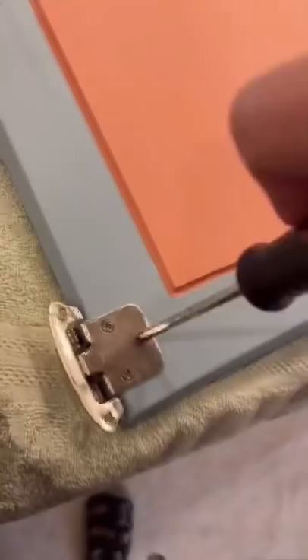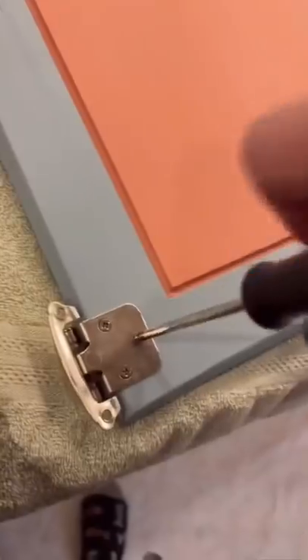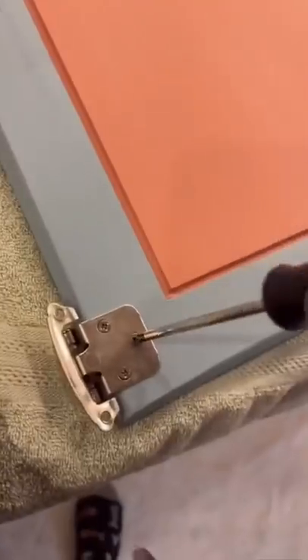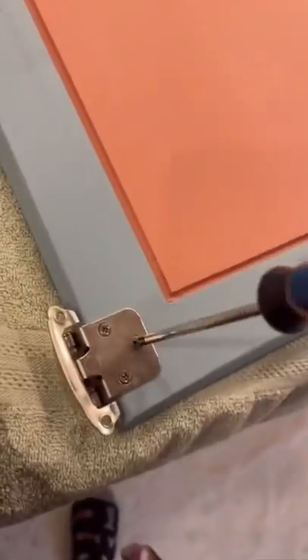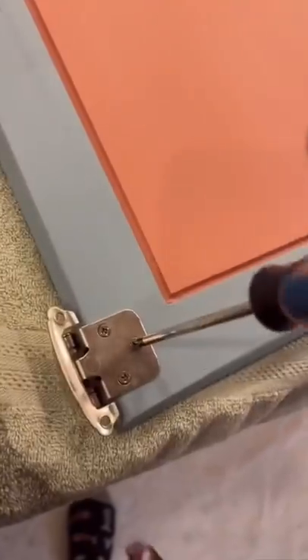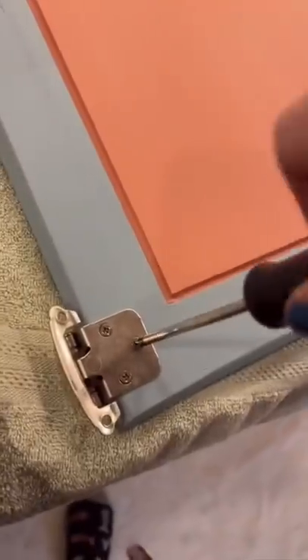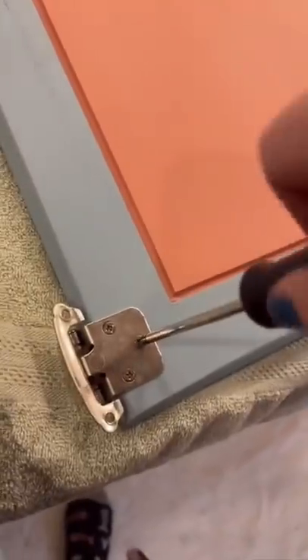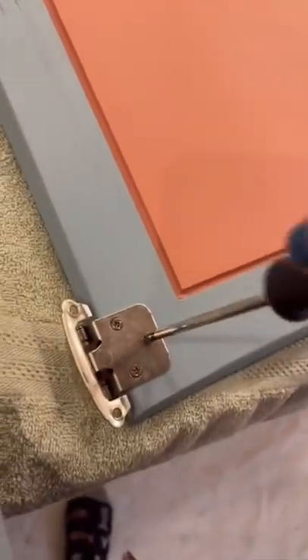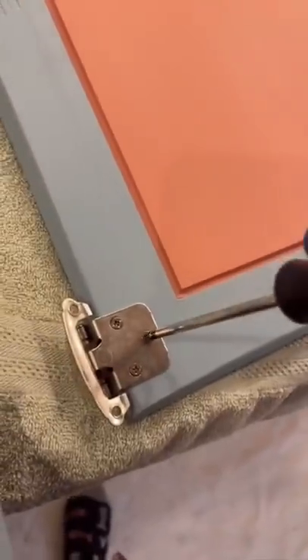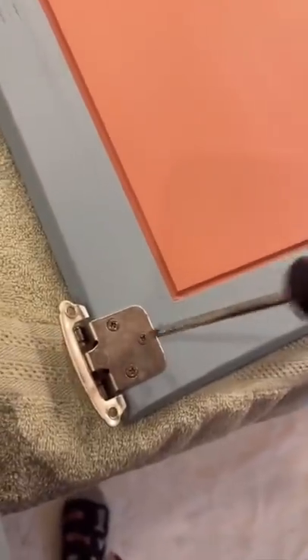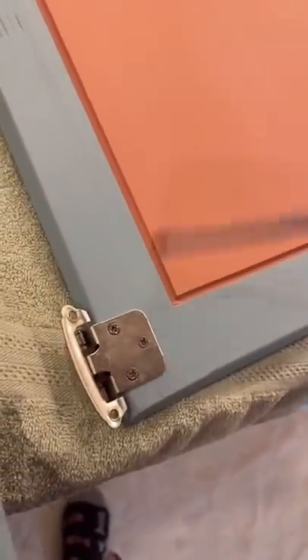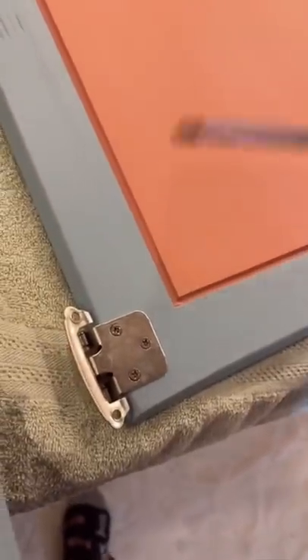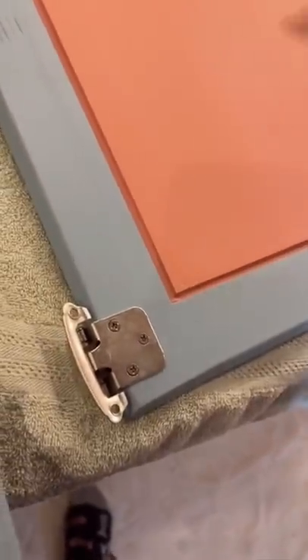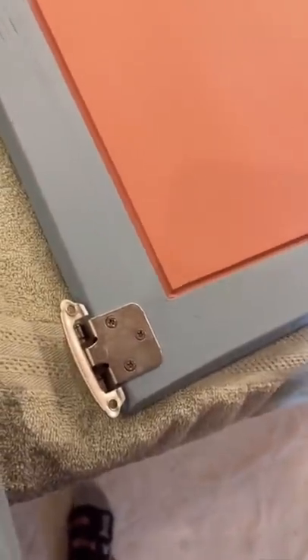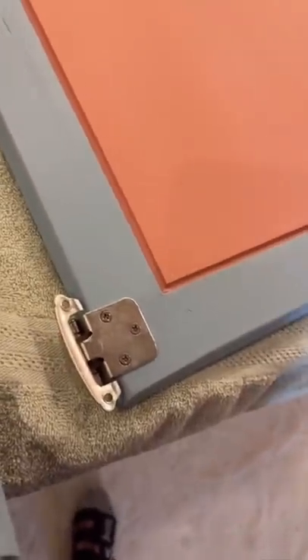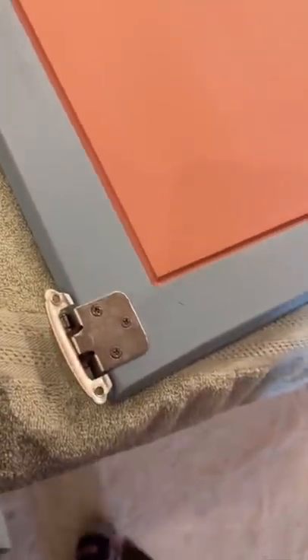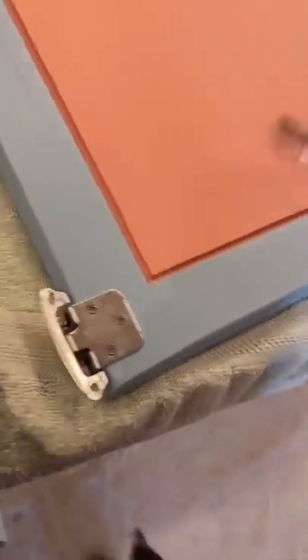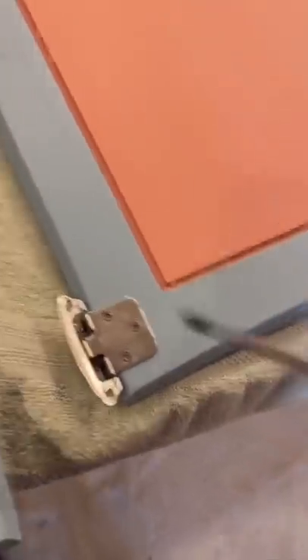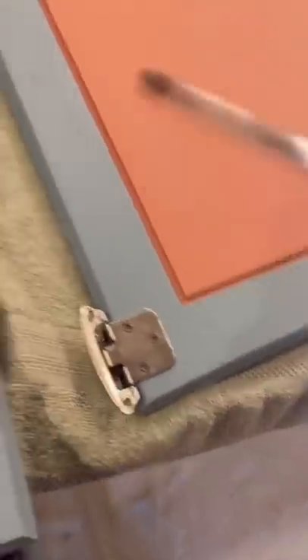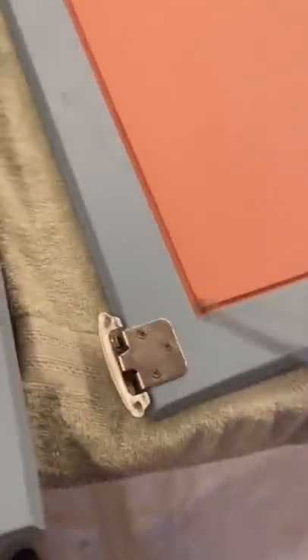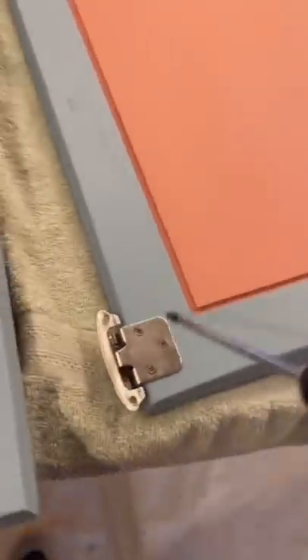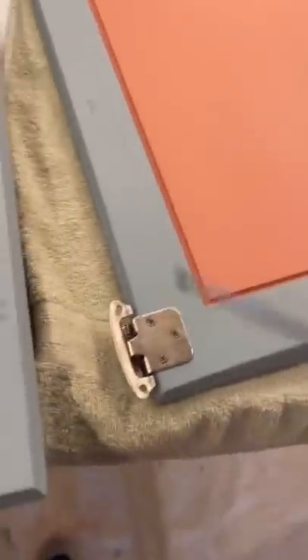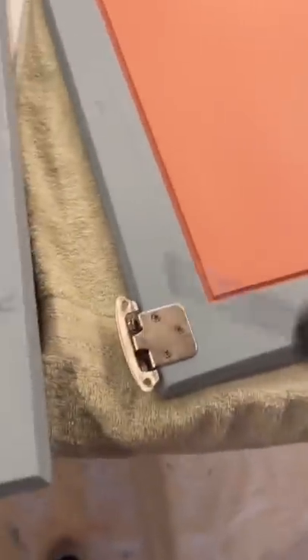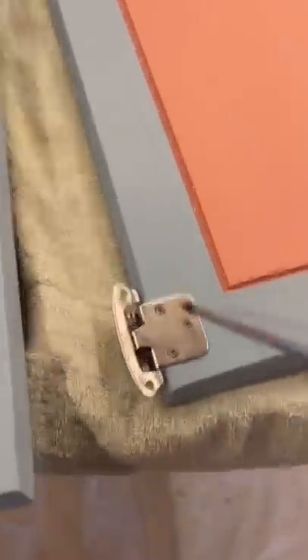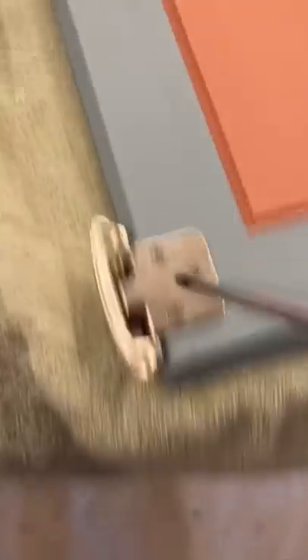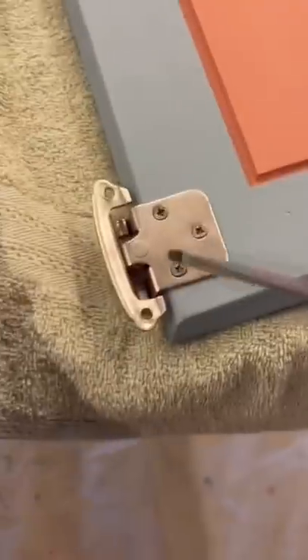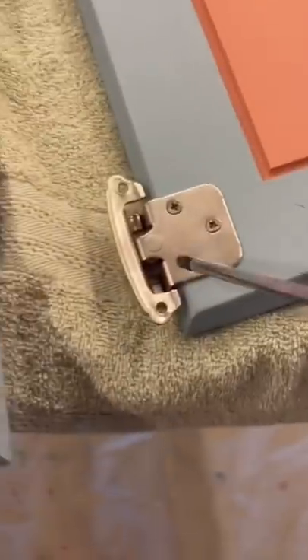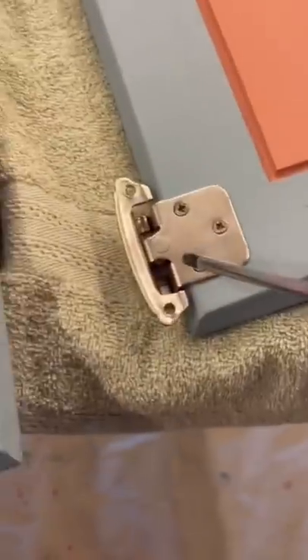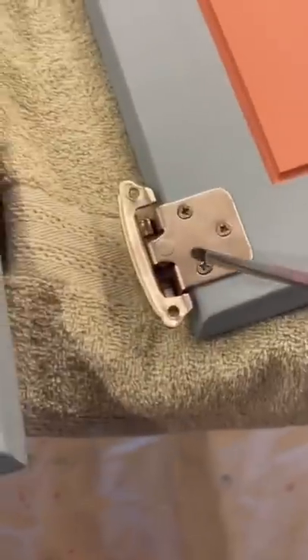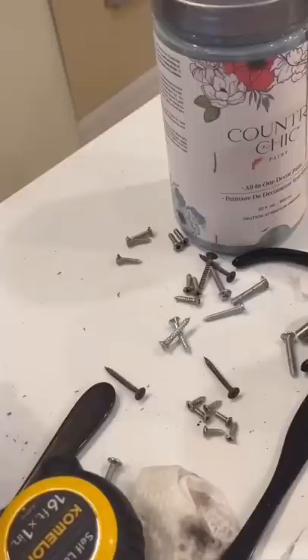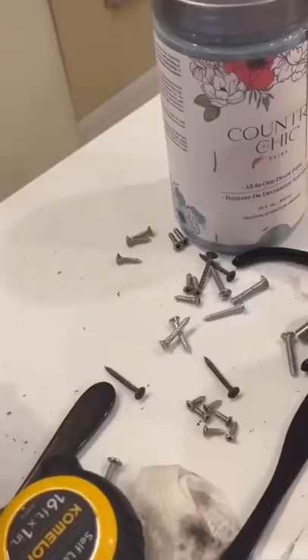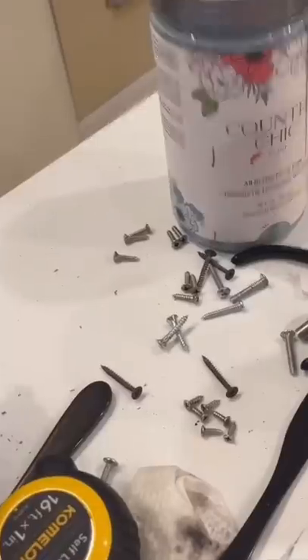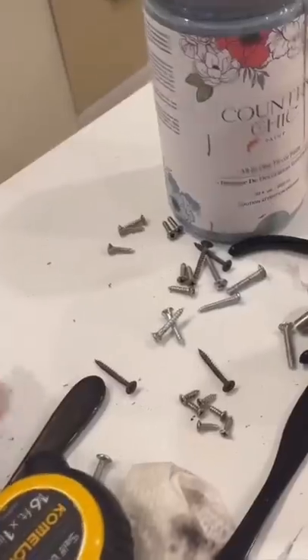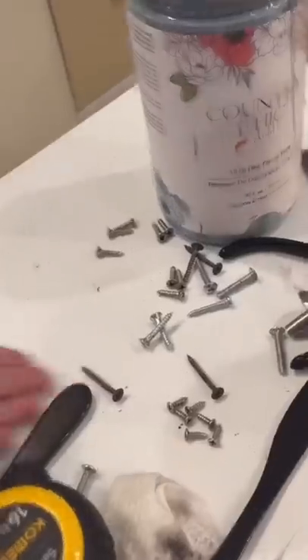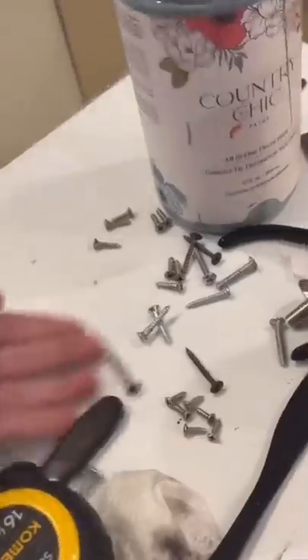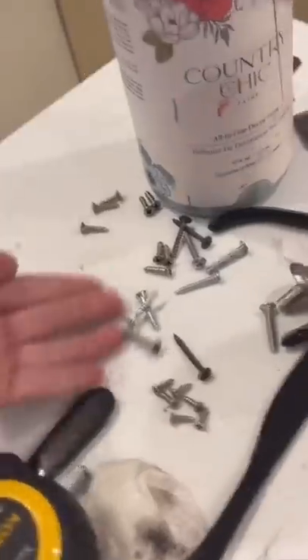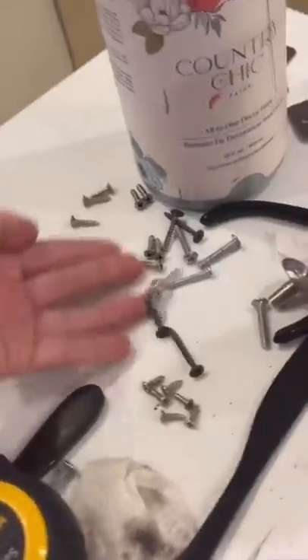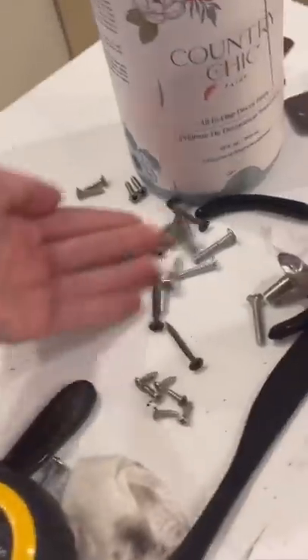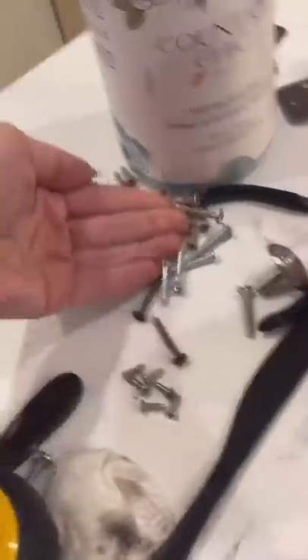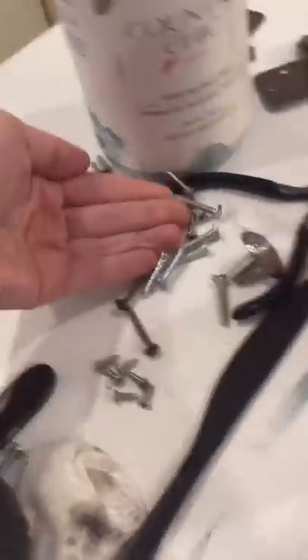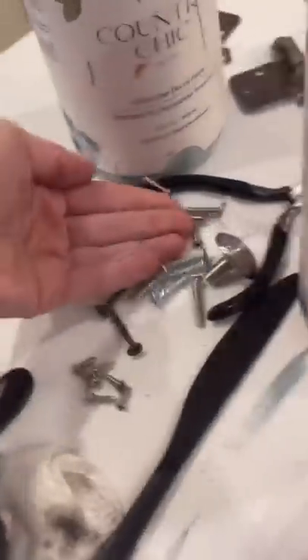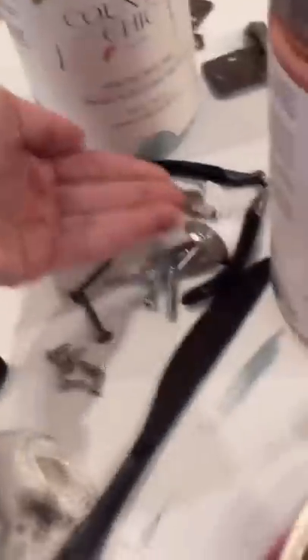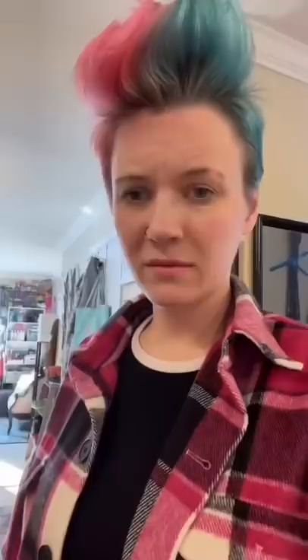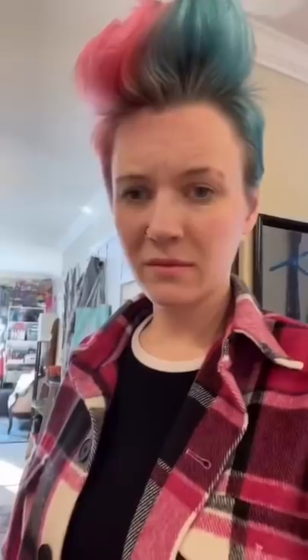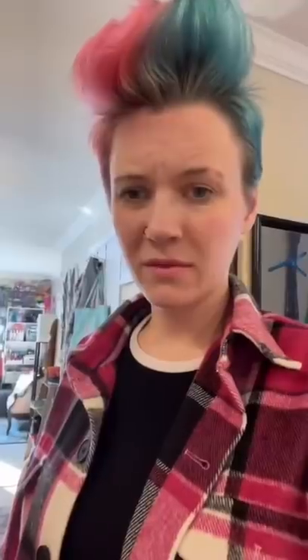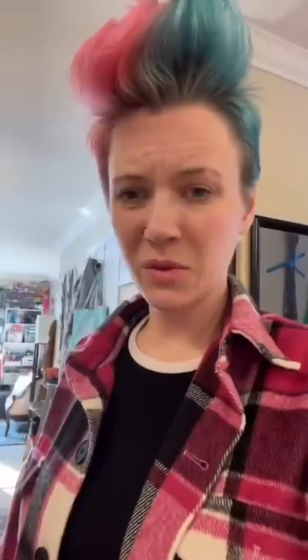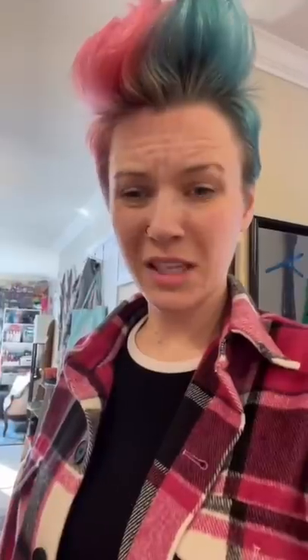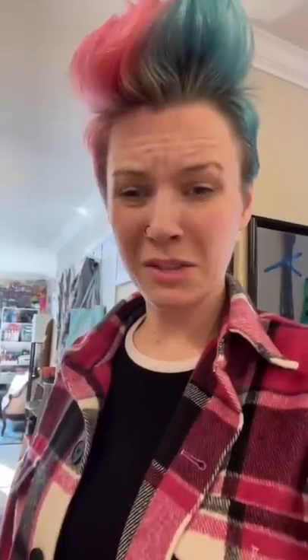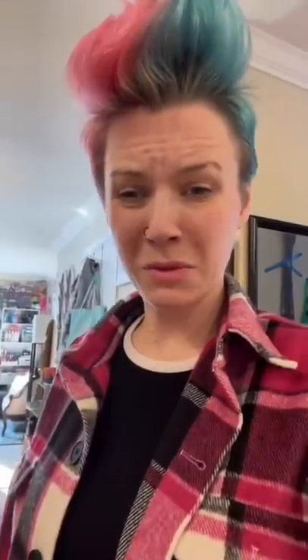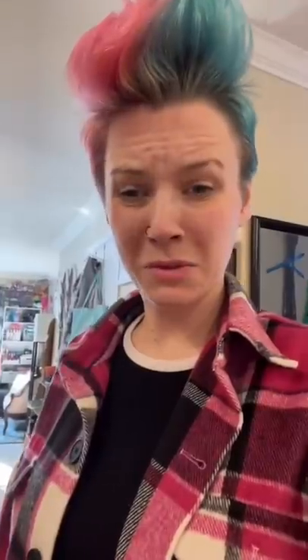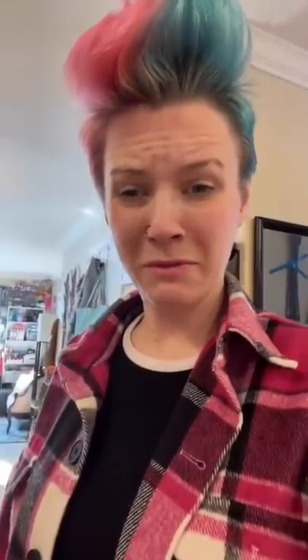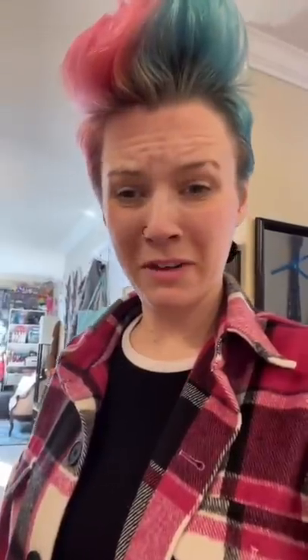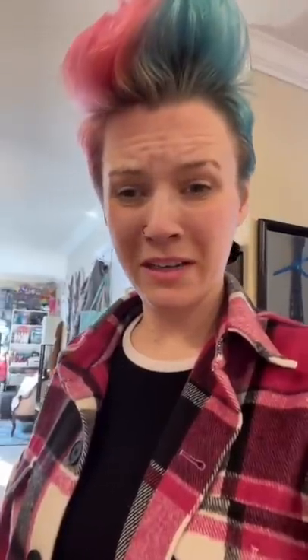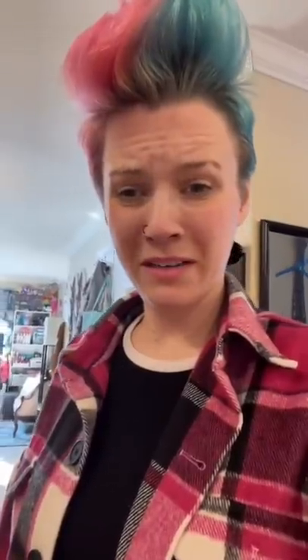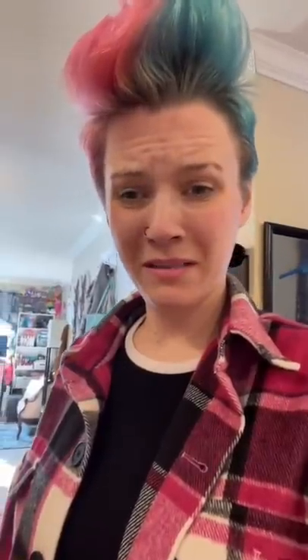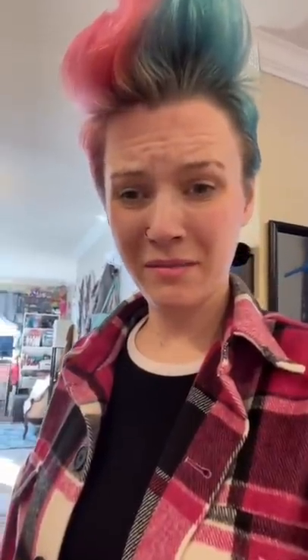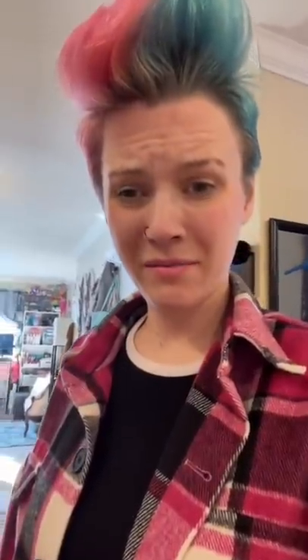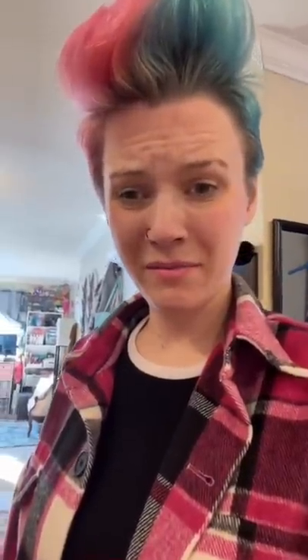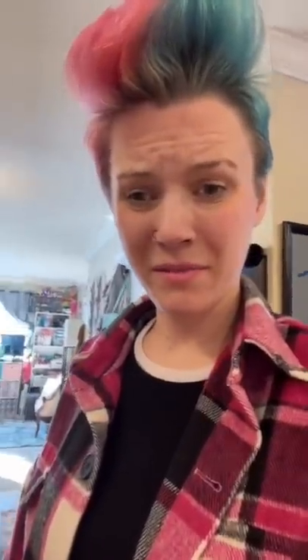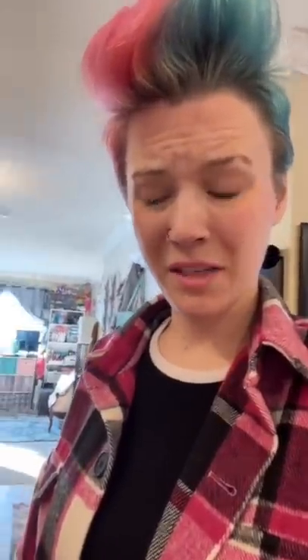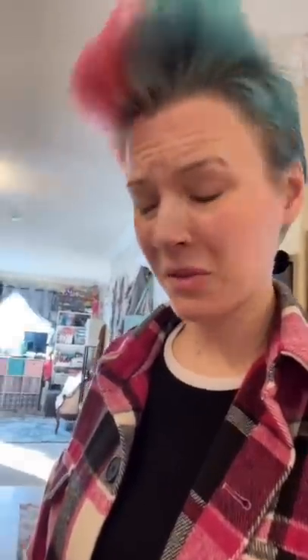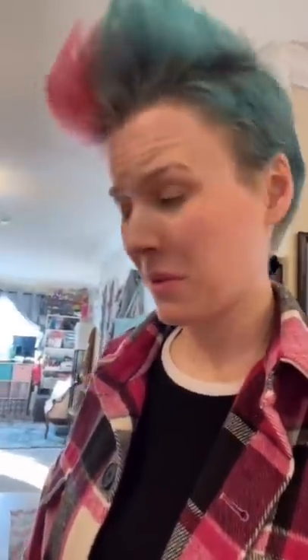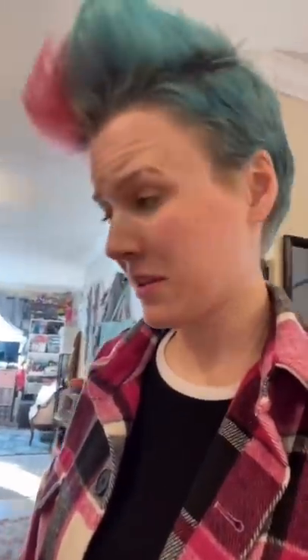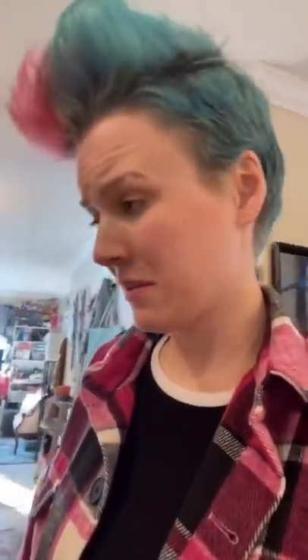I should have mapped out where screws went because this was difficult. You want some screws? Was that supposed to be funny? Because it wasn't.